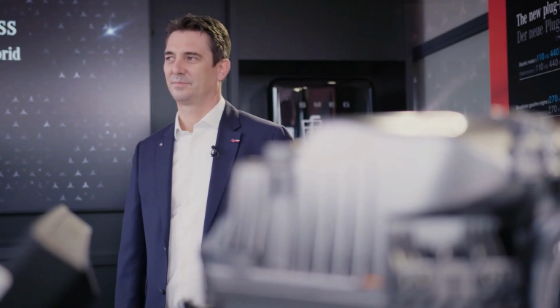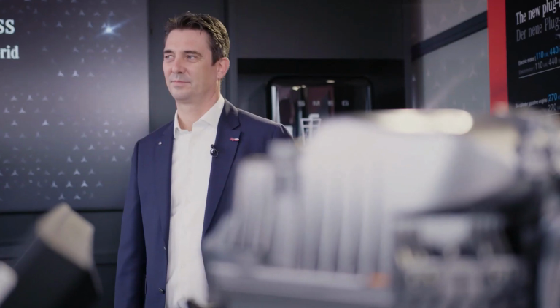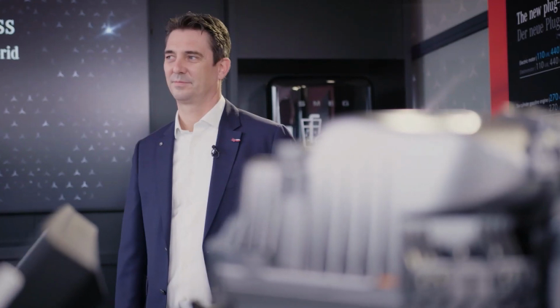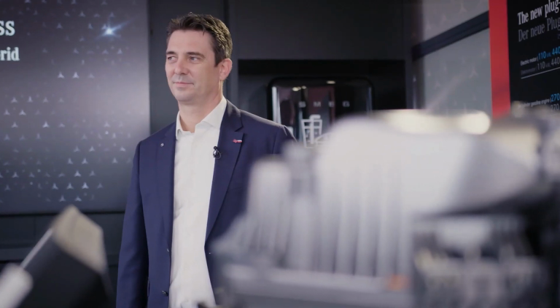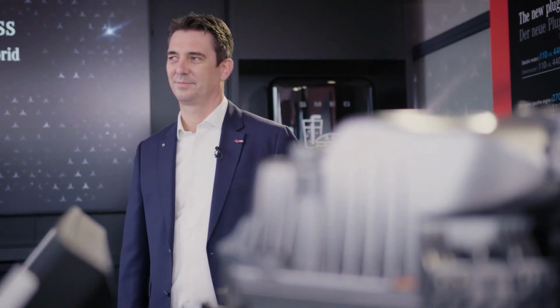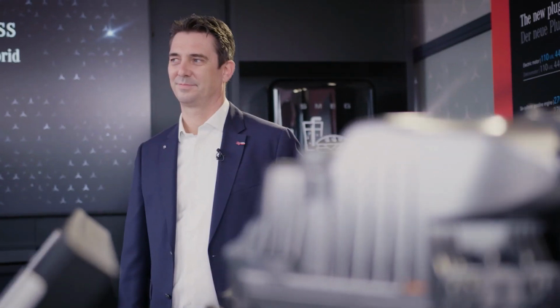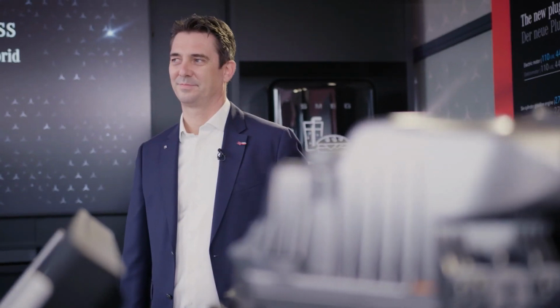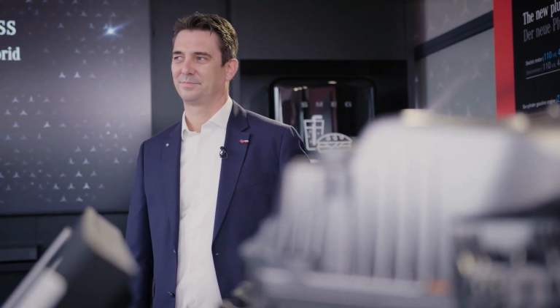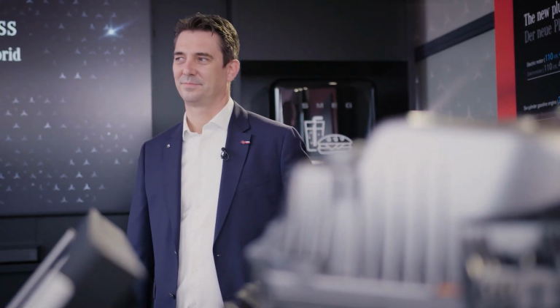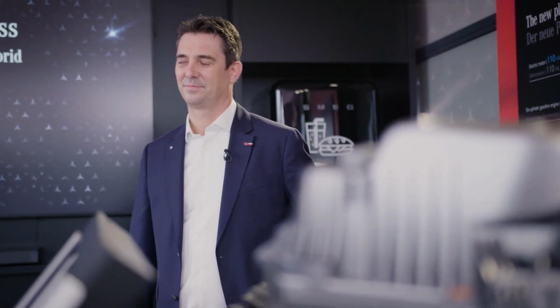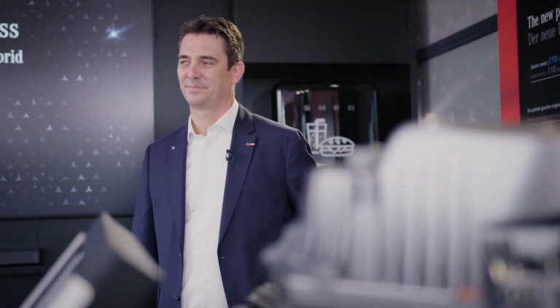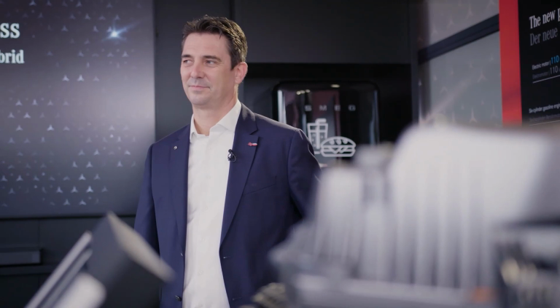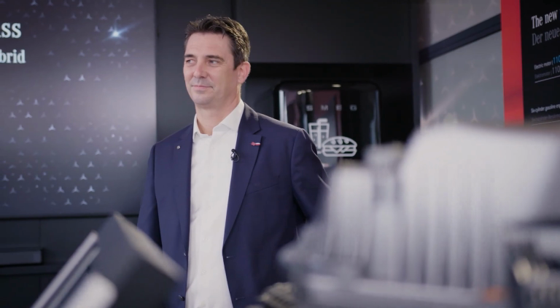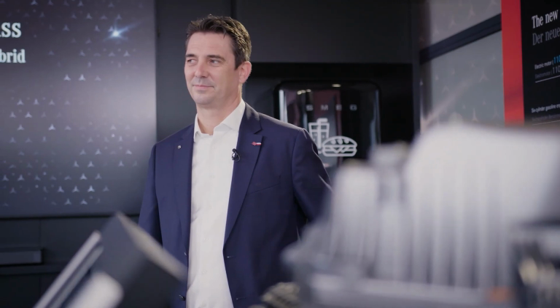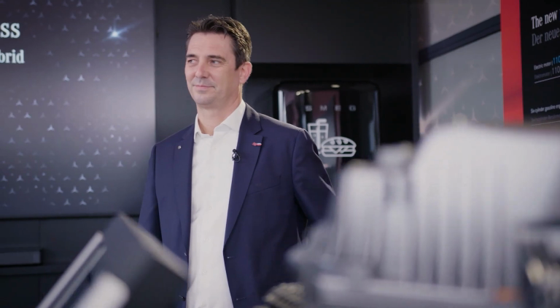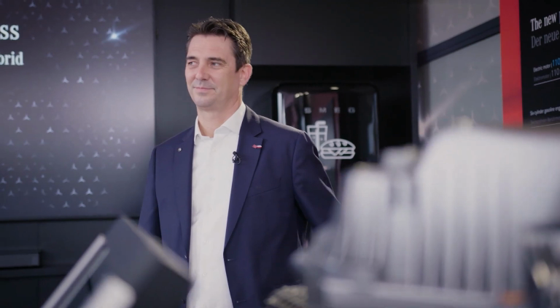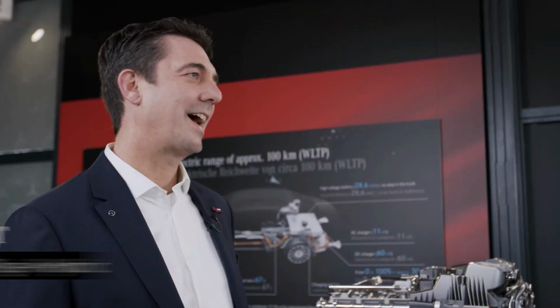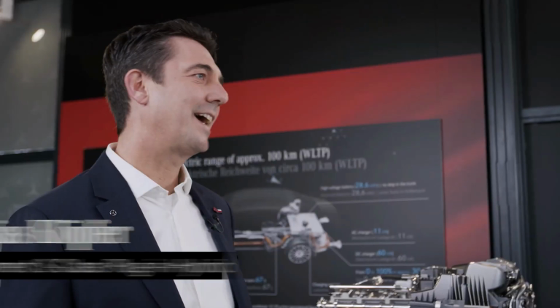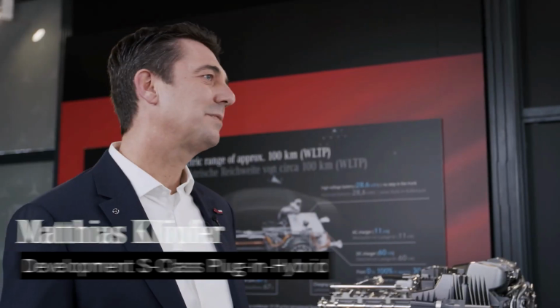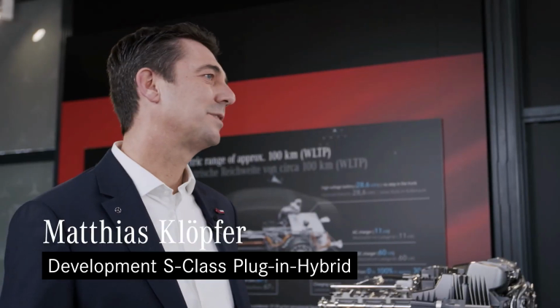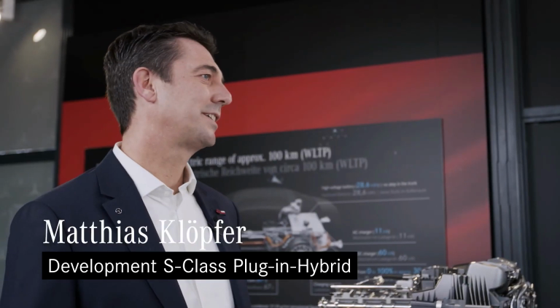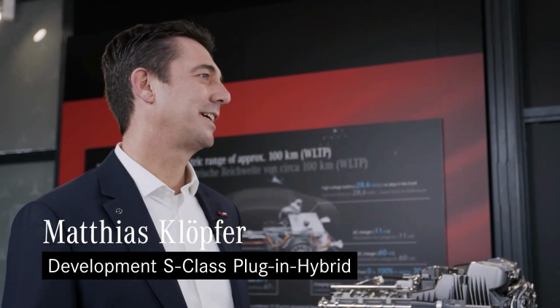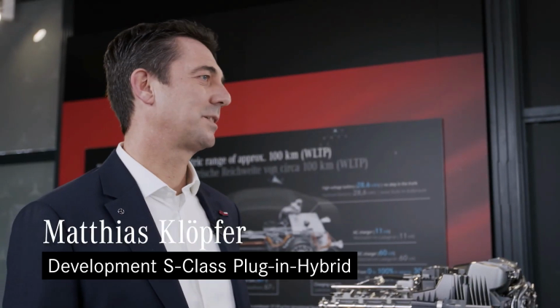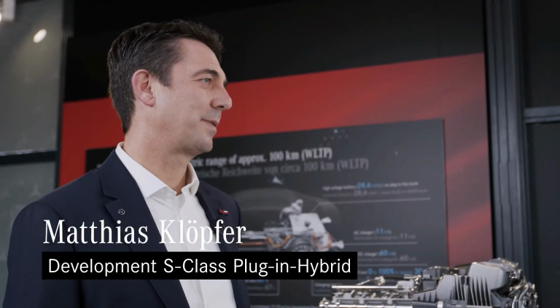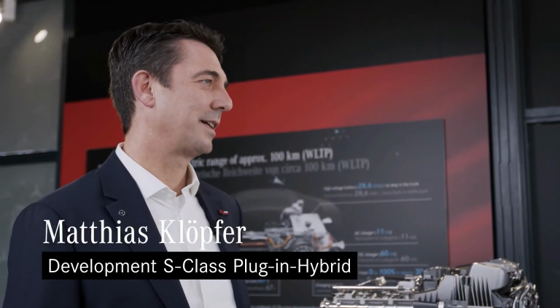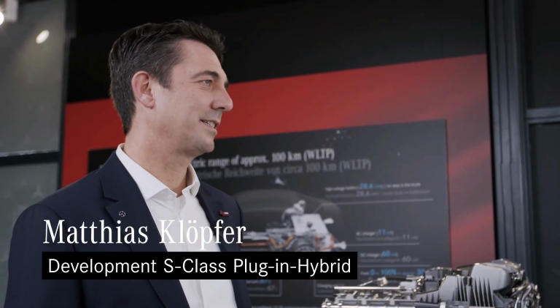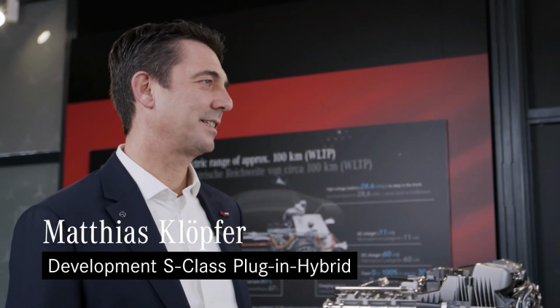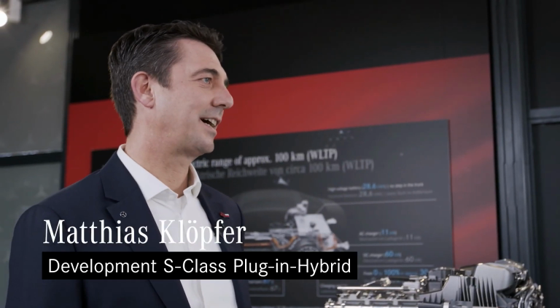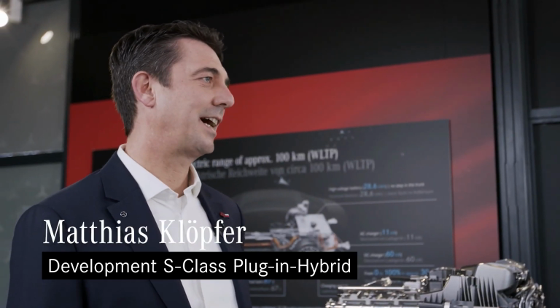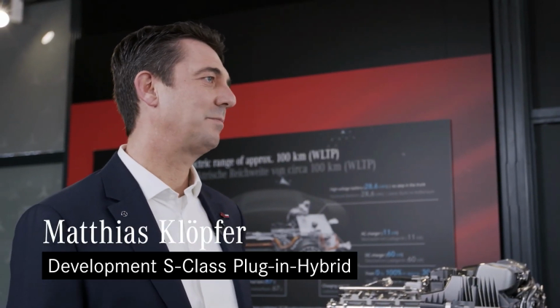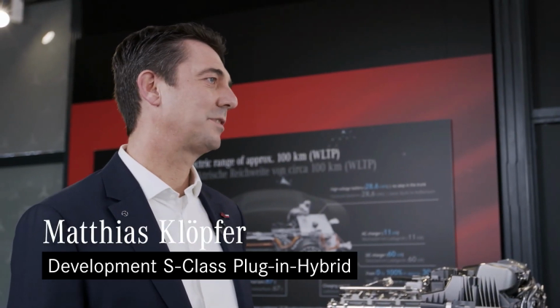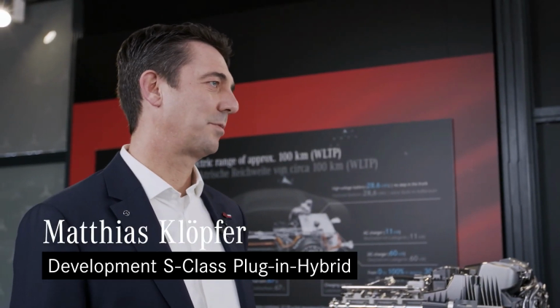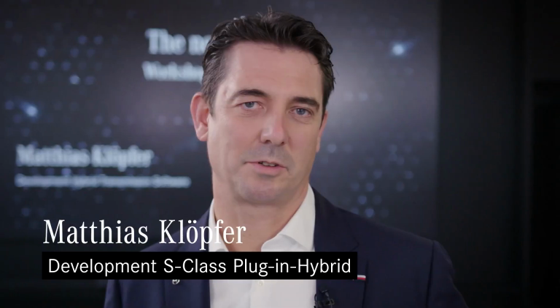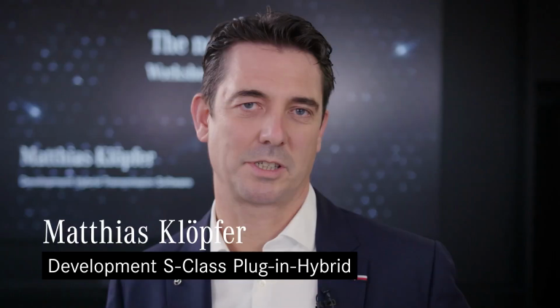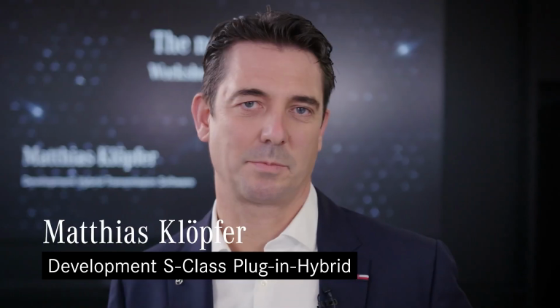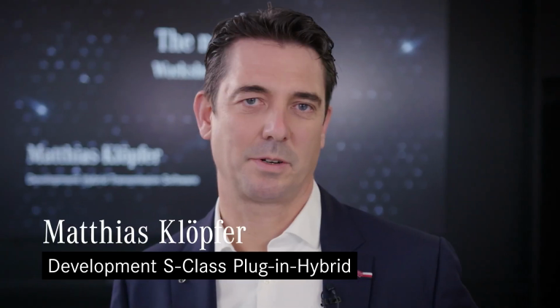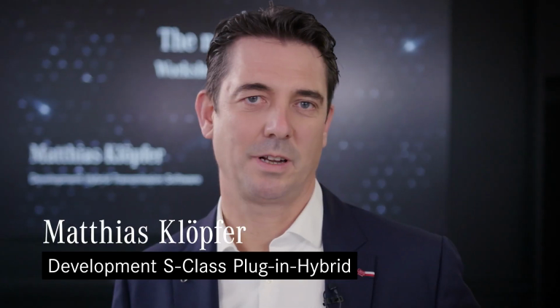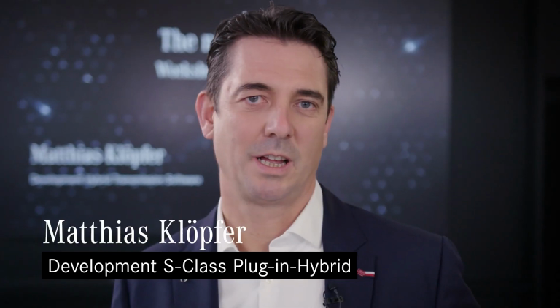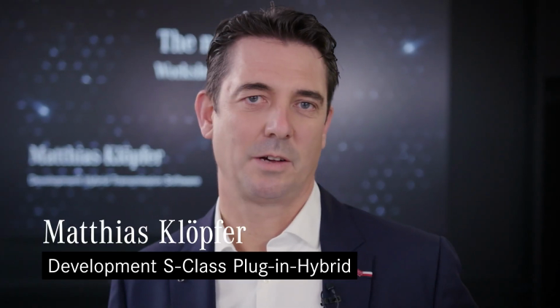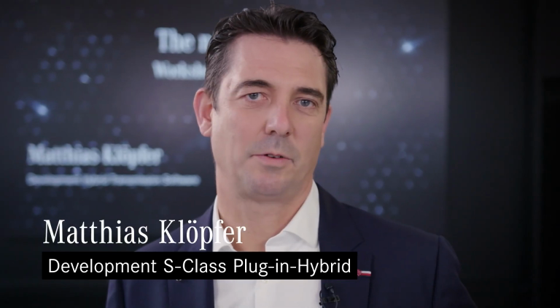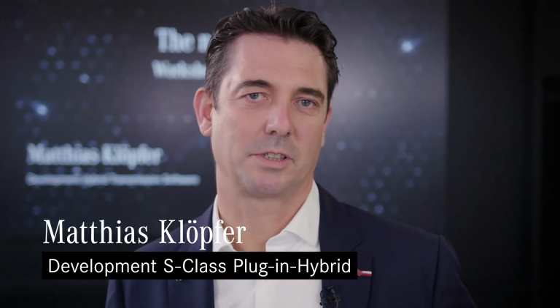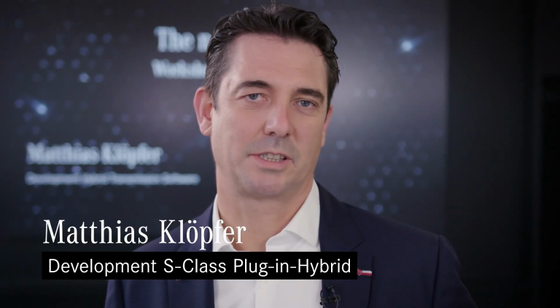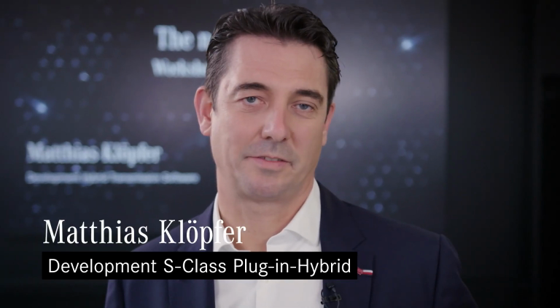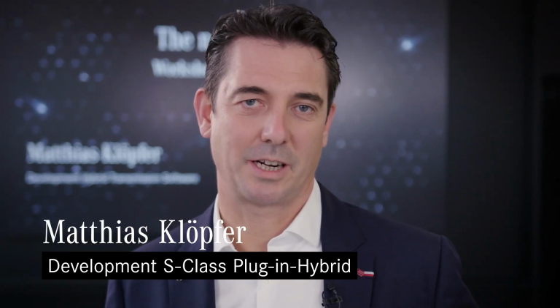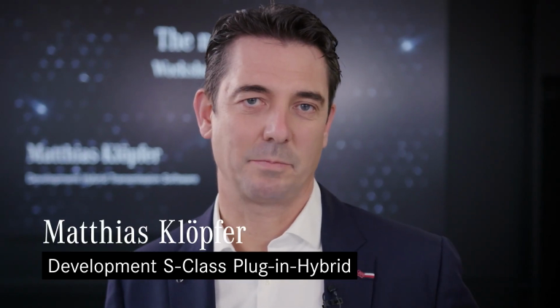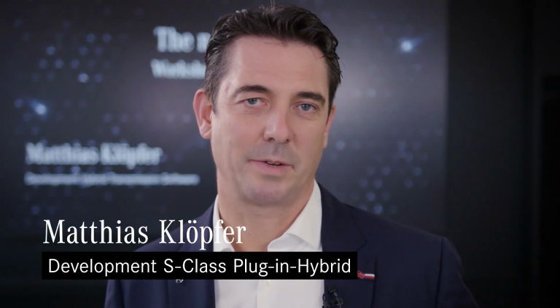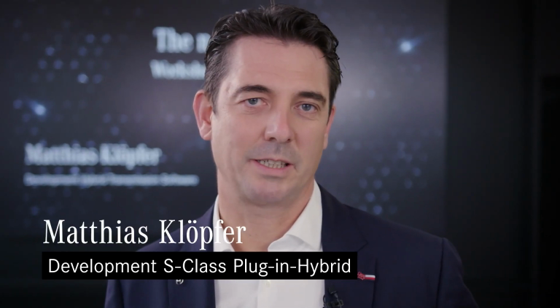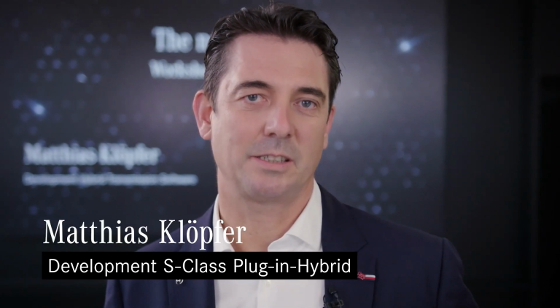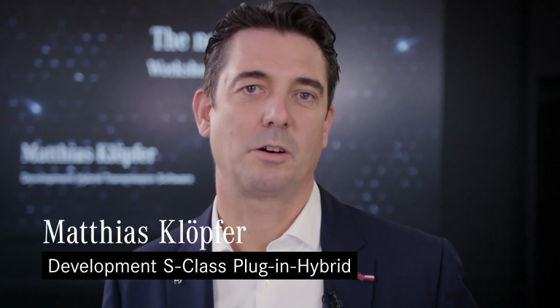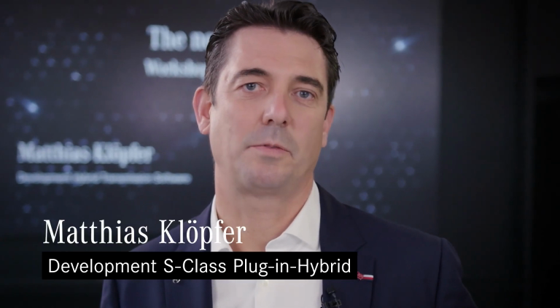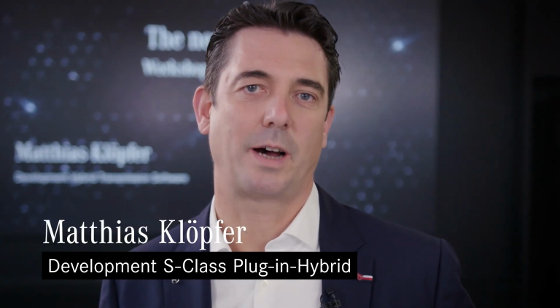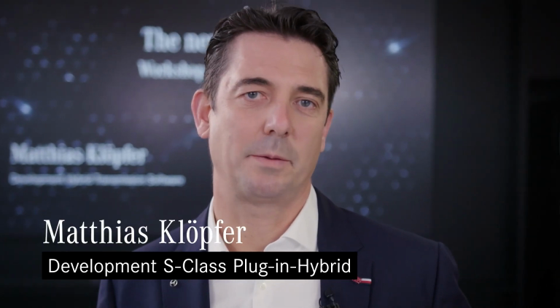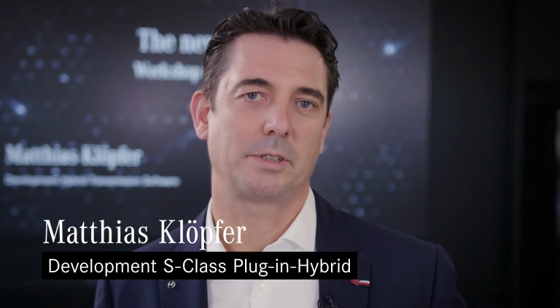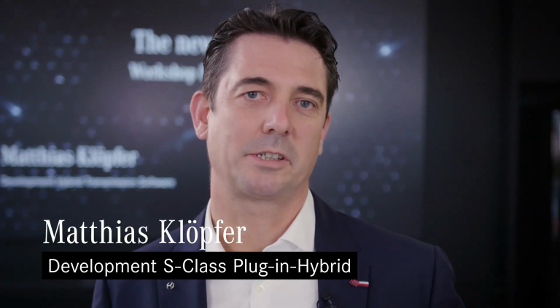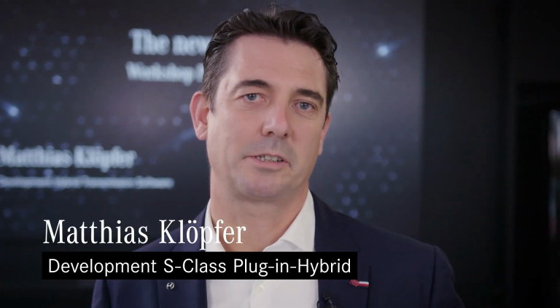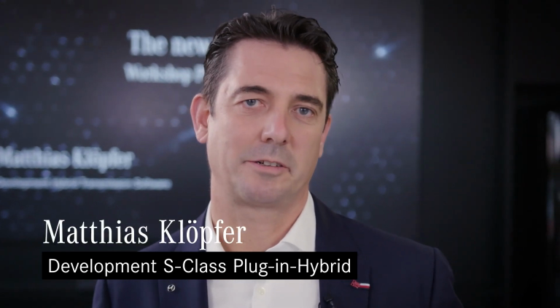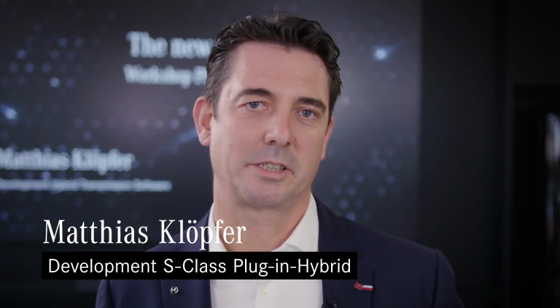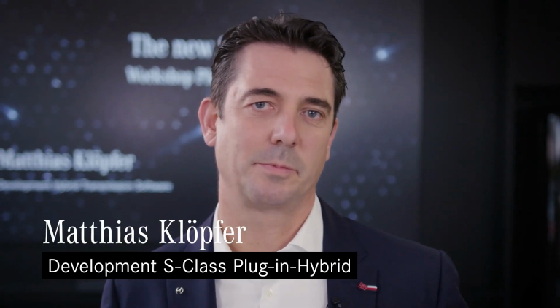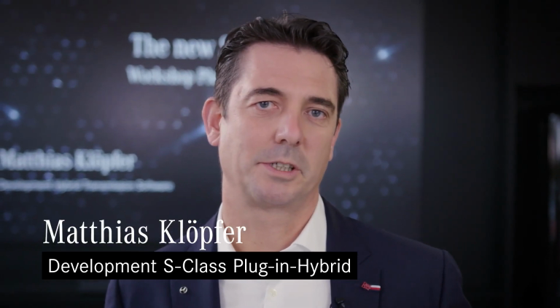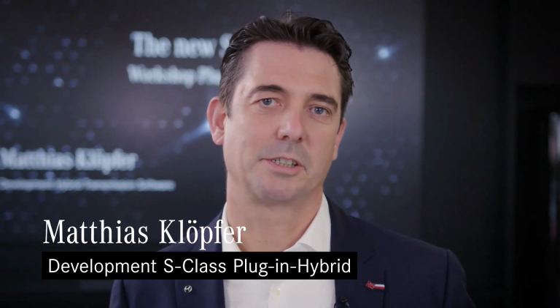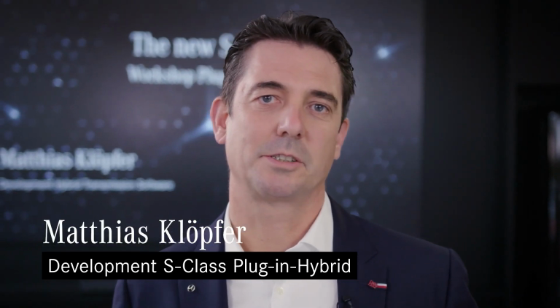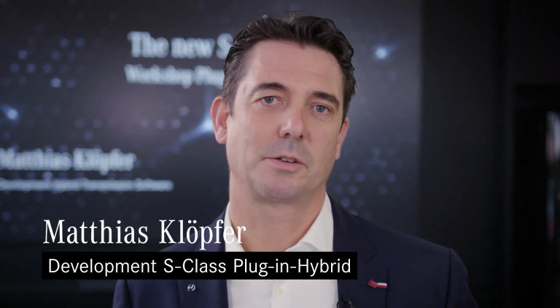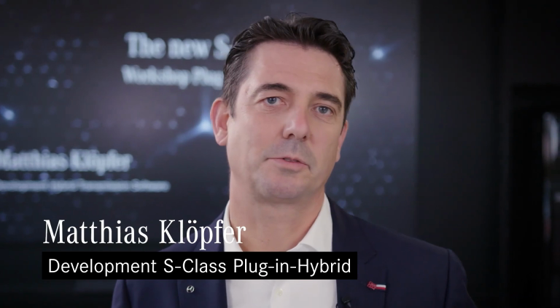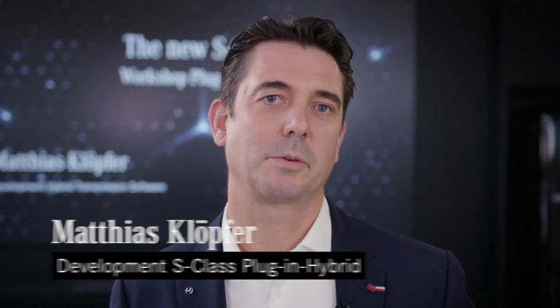My name is Matthias Klöpfer at Mercedes-Benz. I'm responsible for the development of hybrid transmission software.